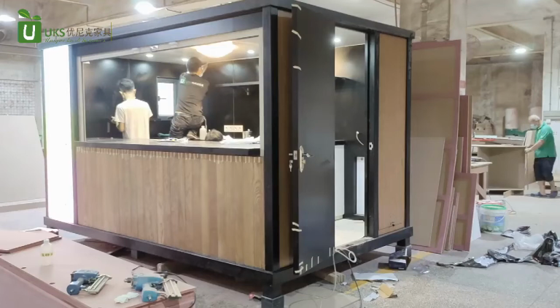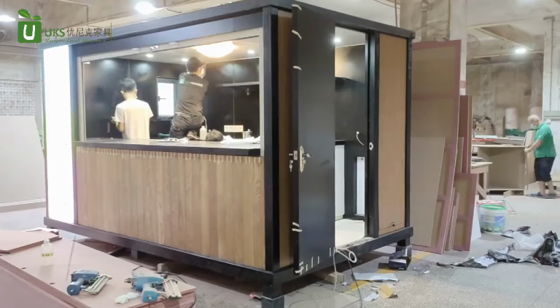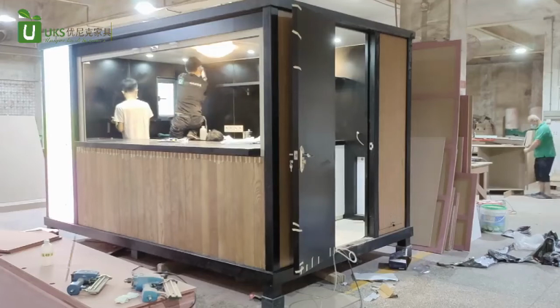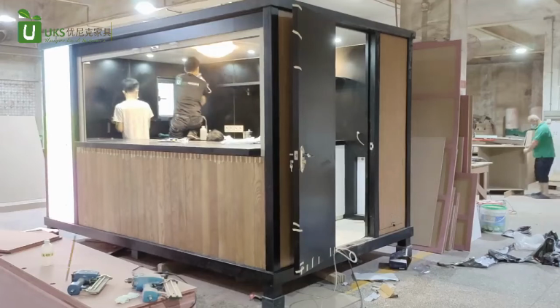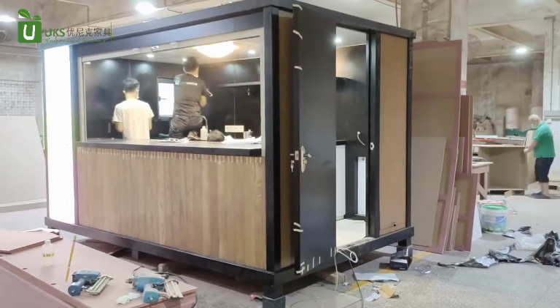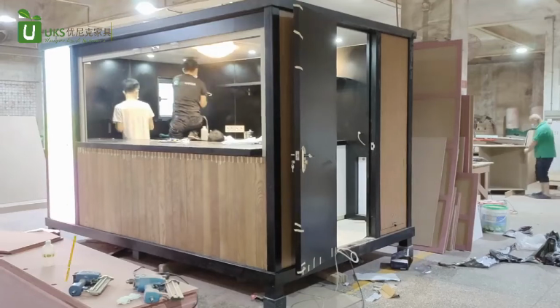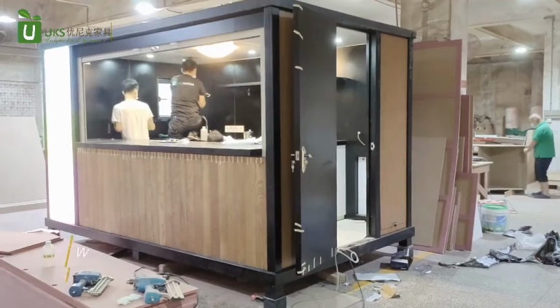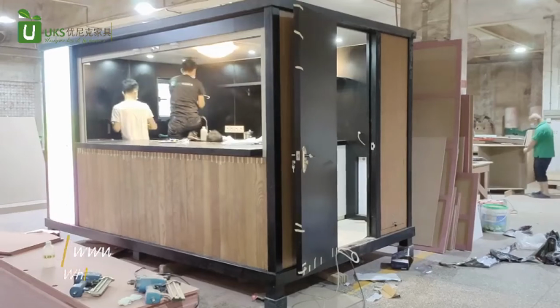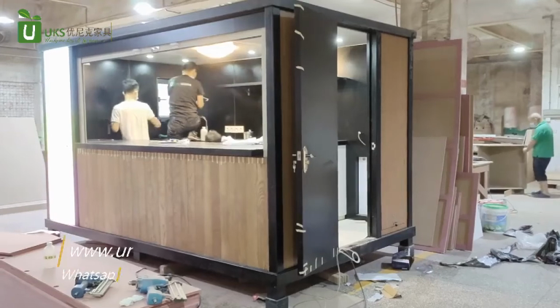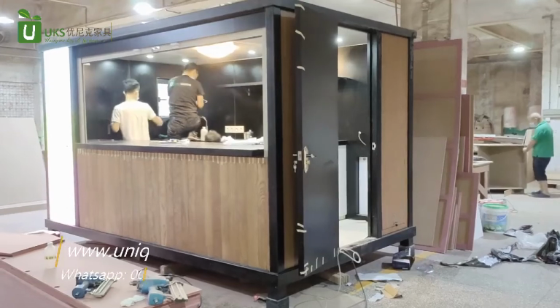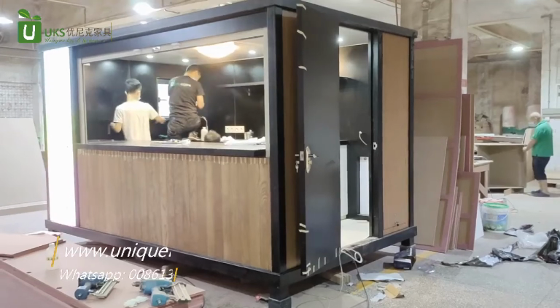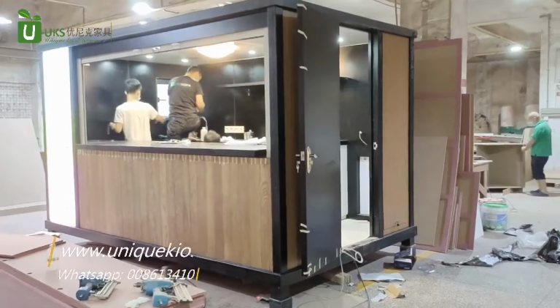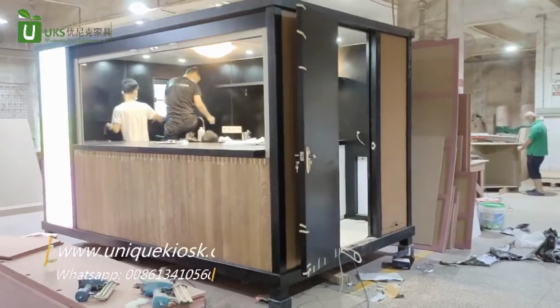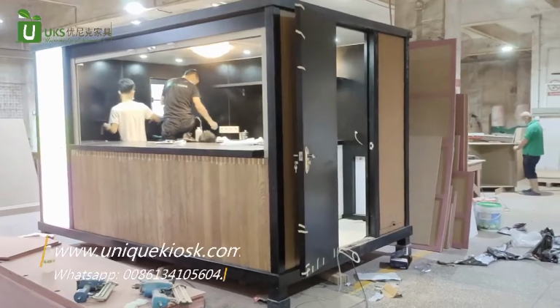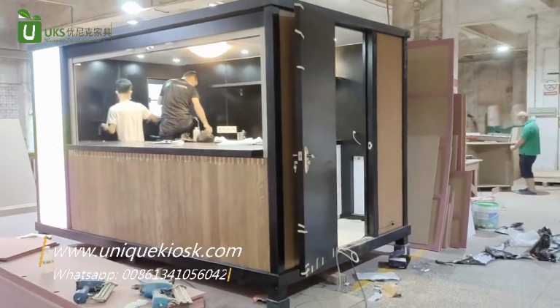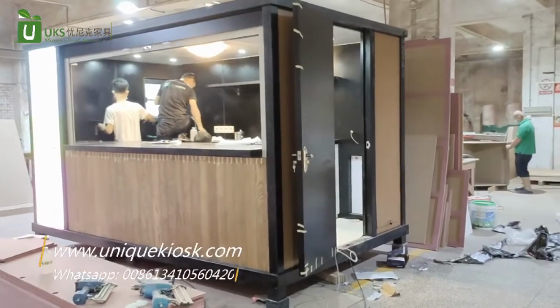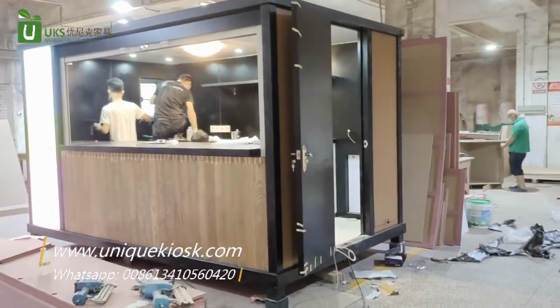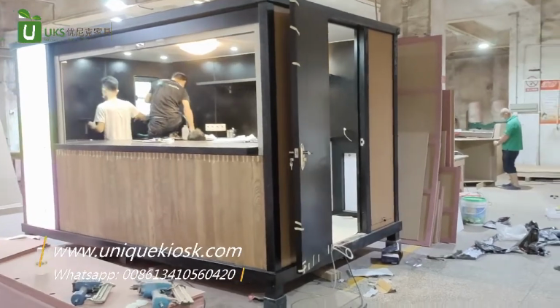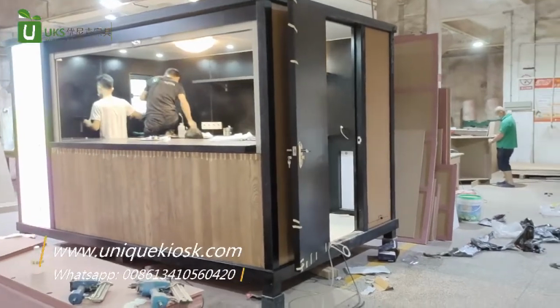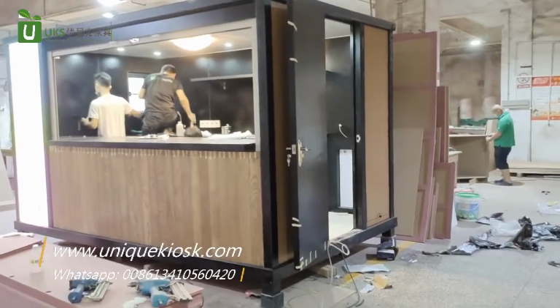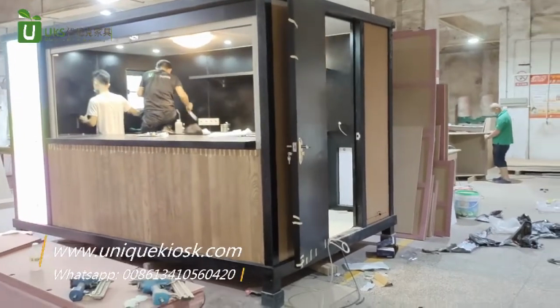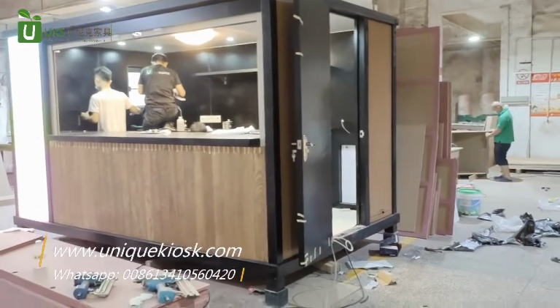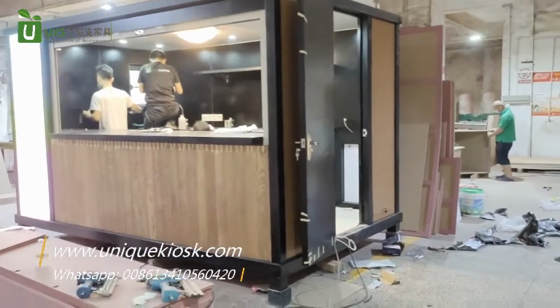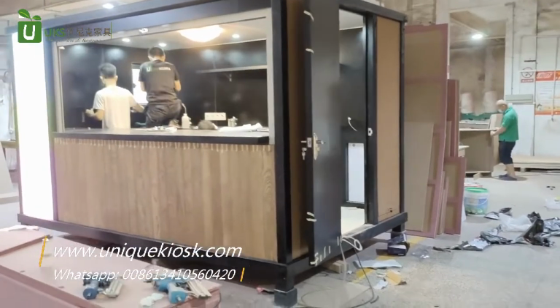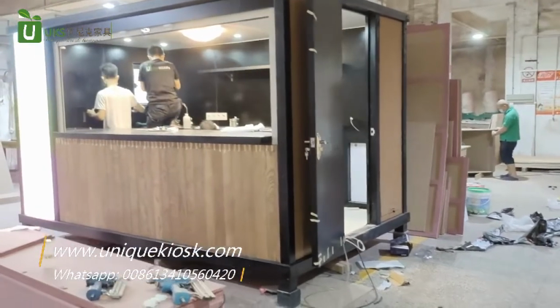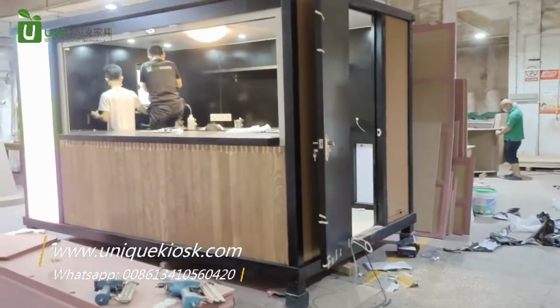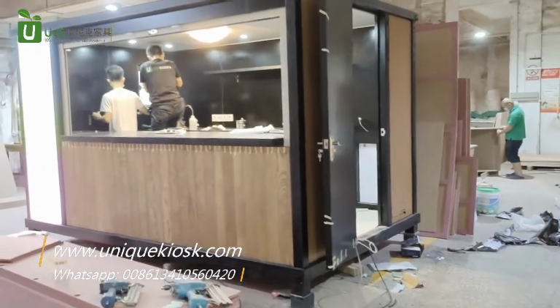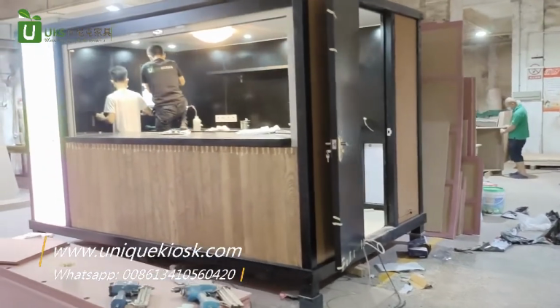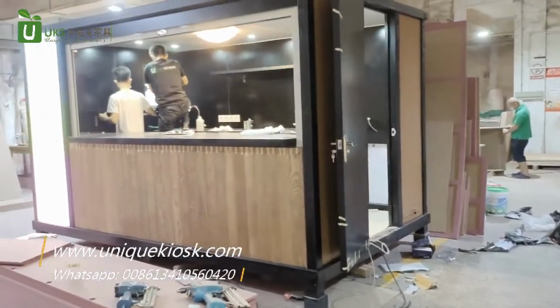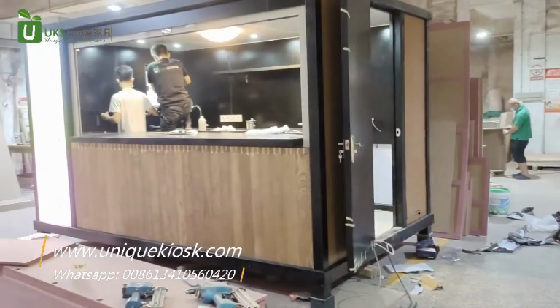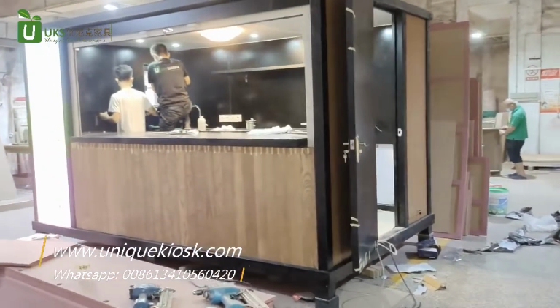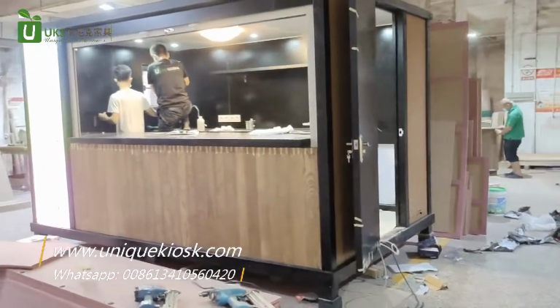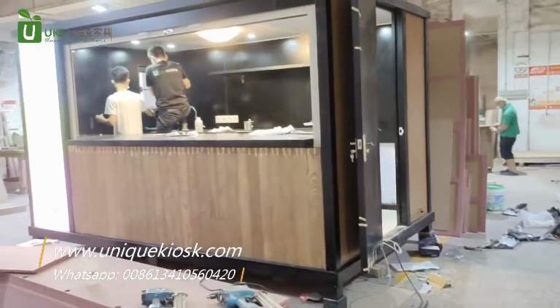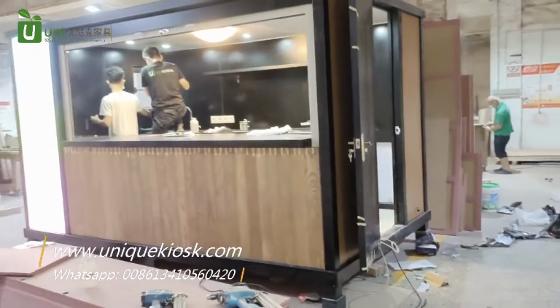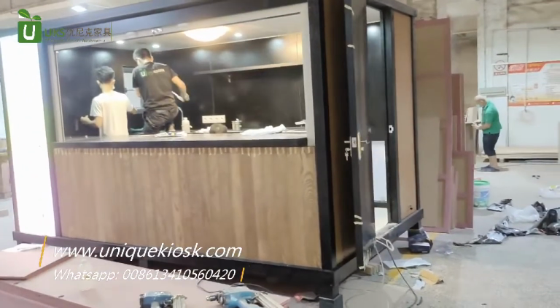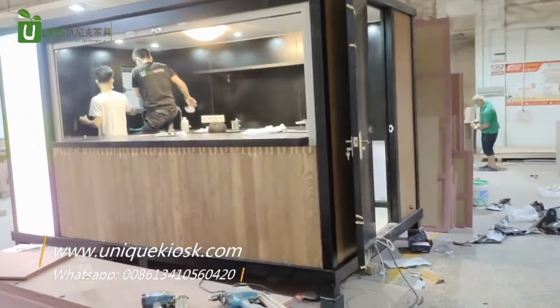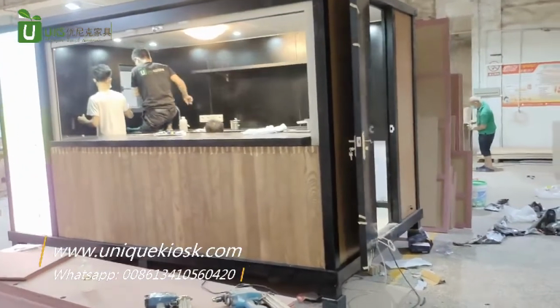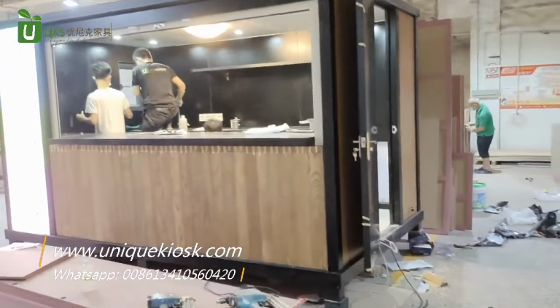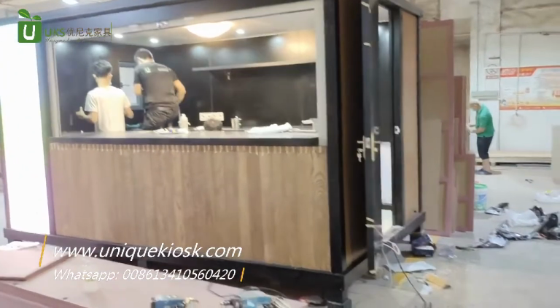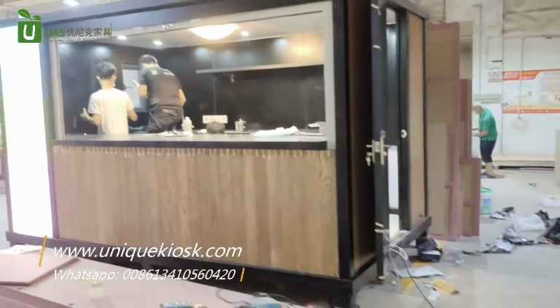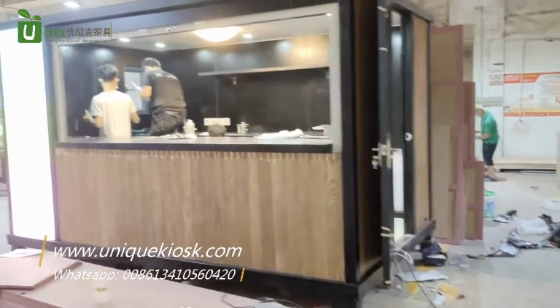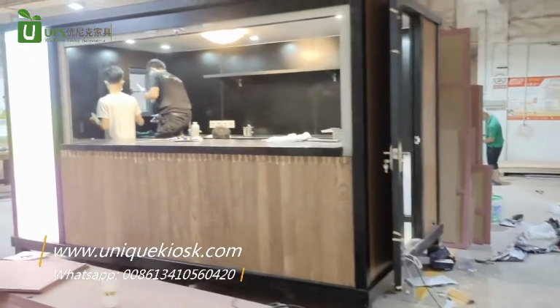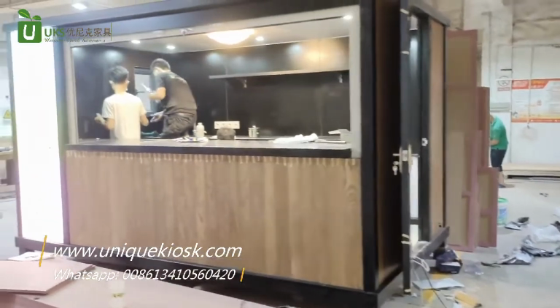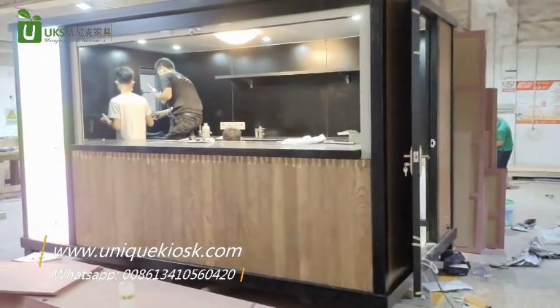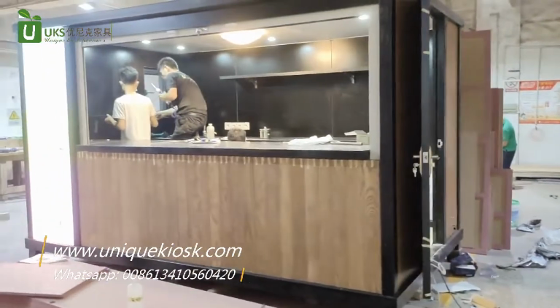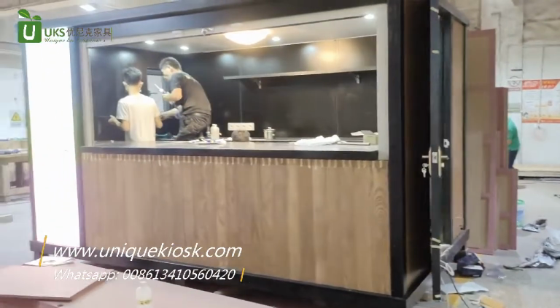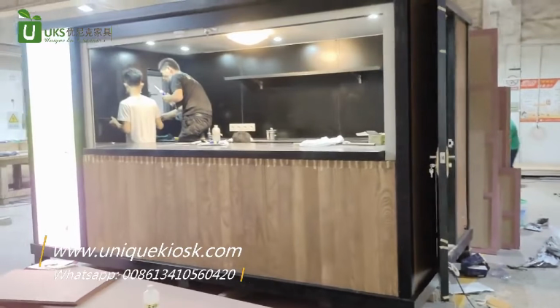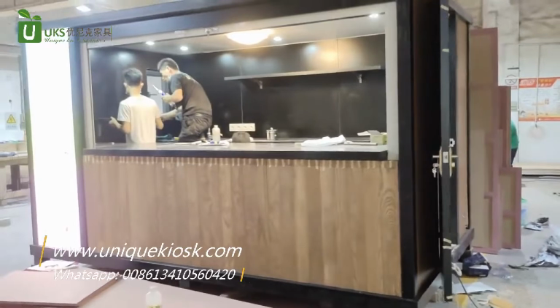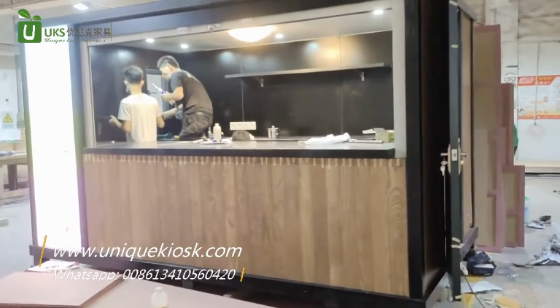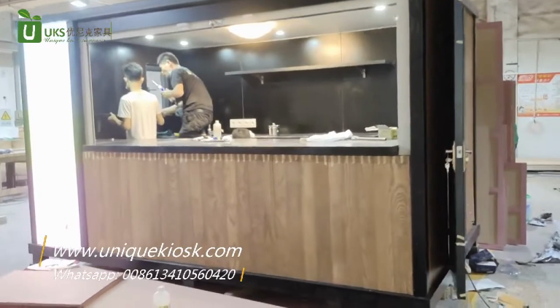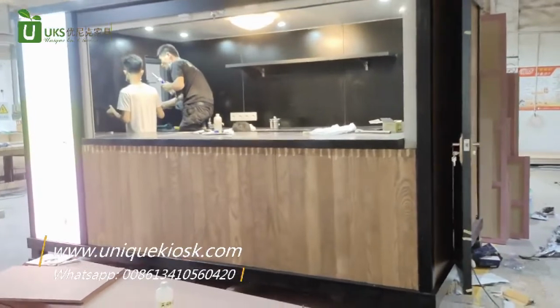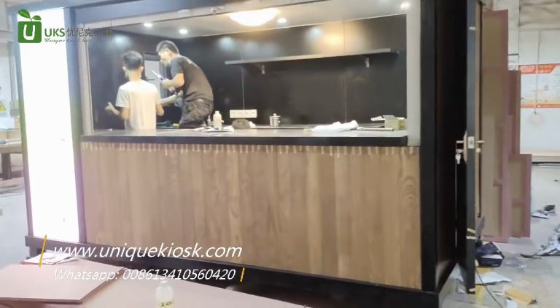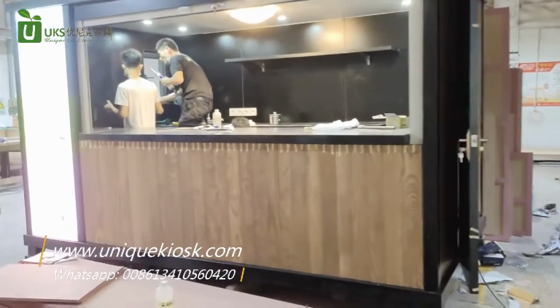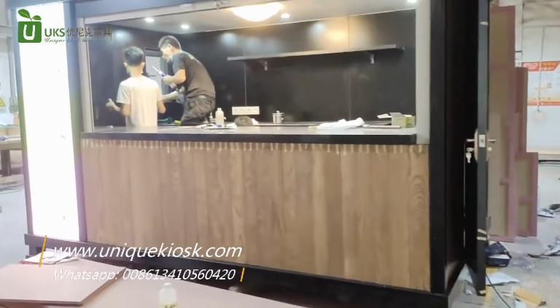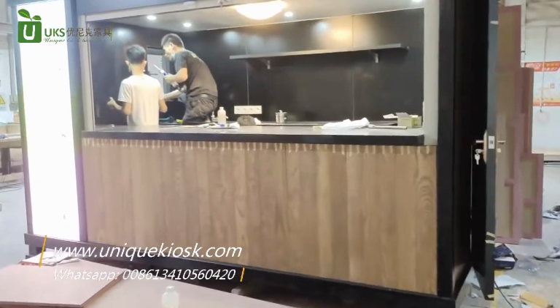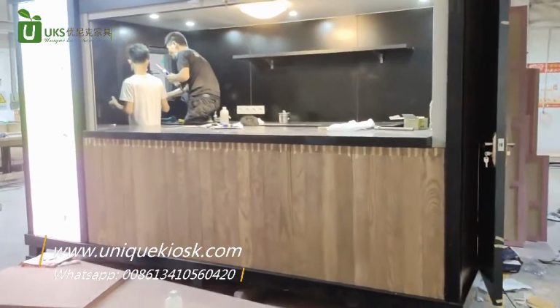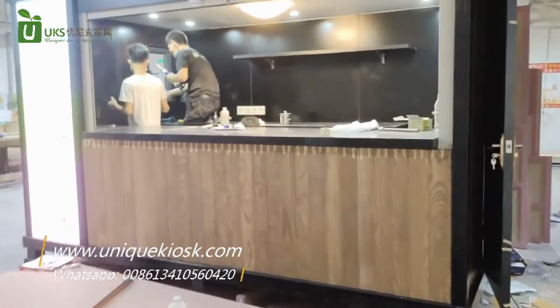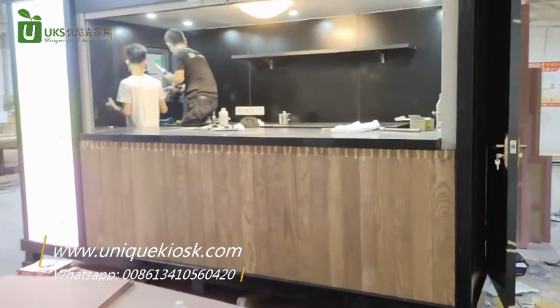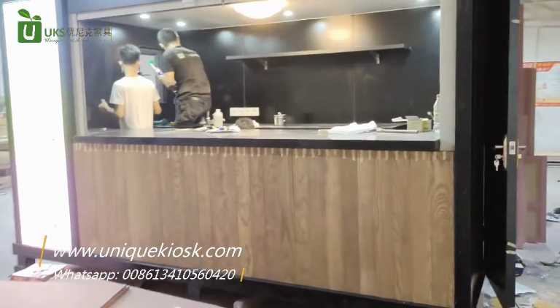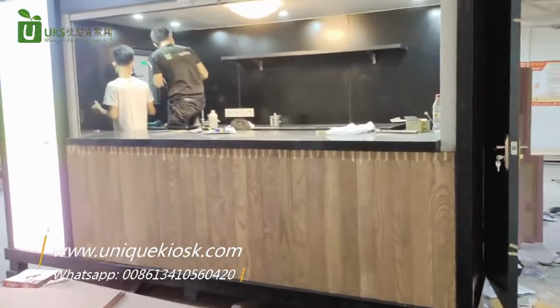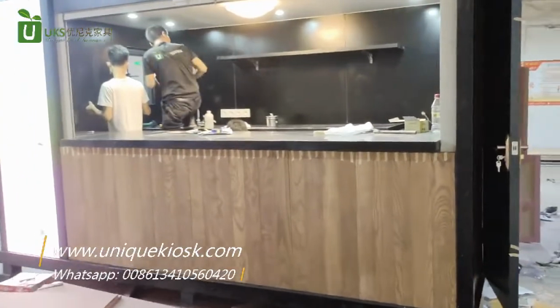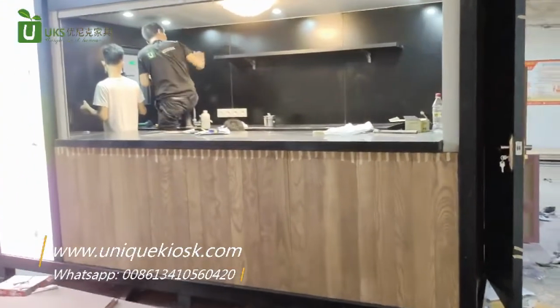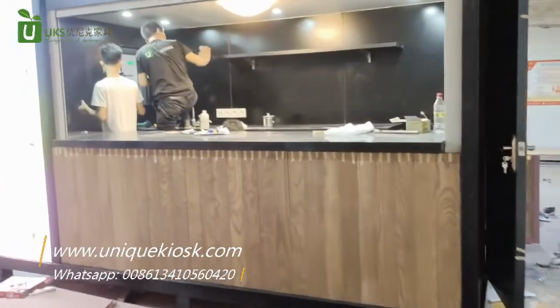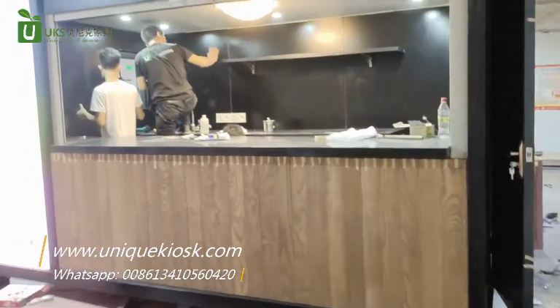Hi everyone, welcome to Unique Kiosk. I will introduce an outdoor kiosk to you today.